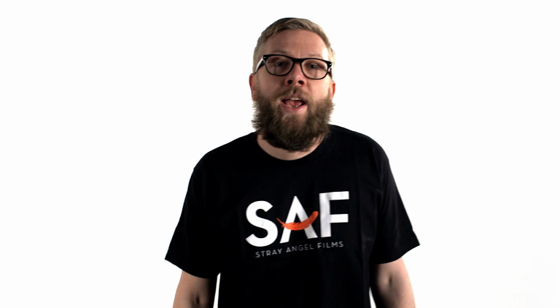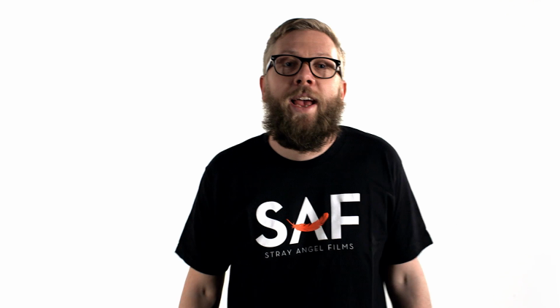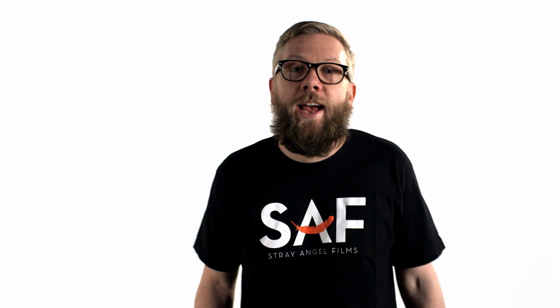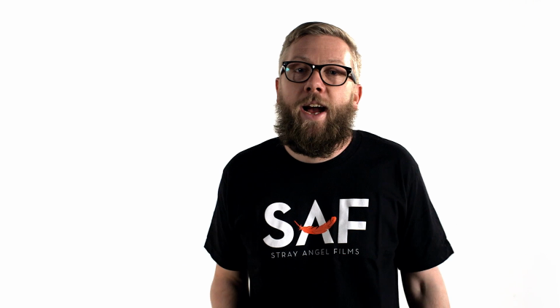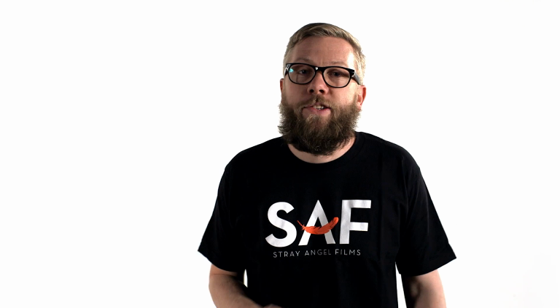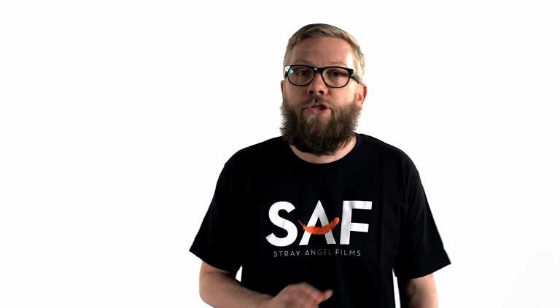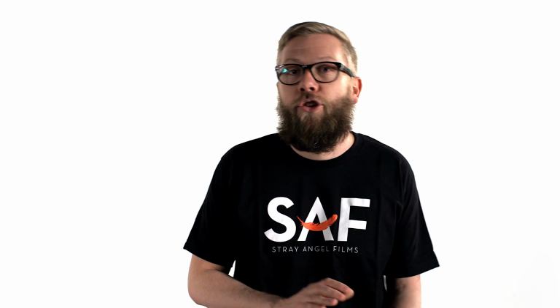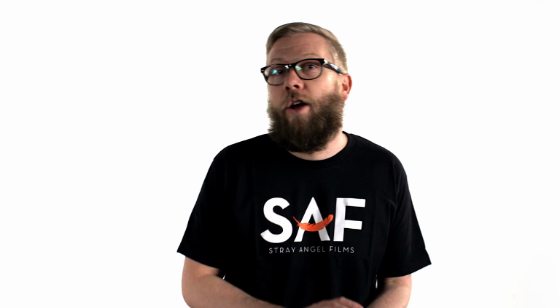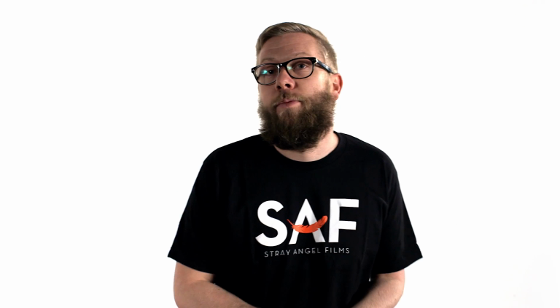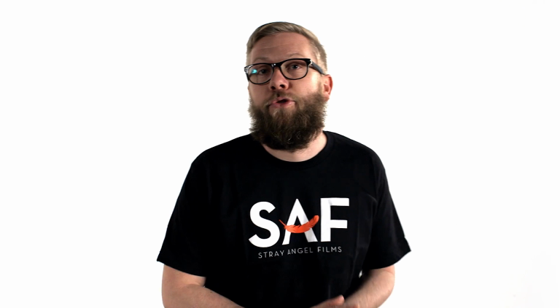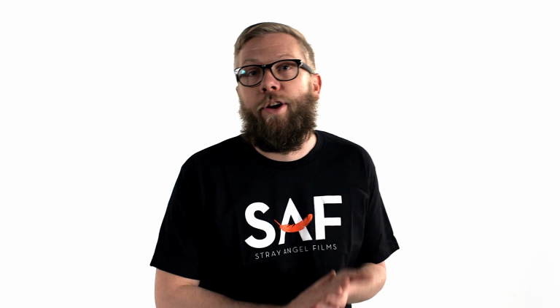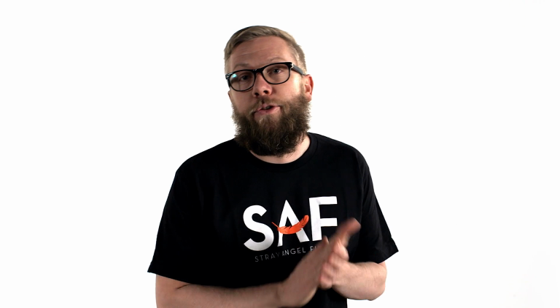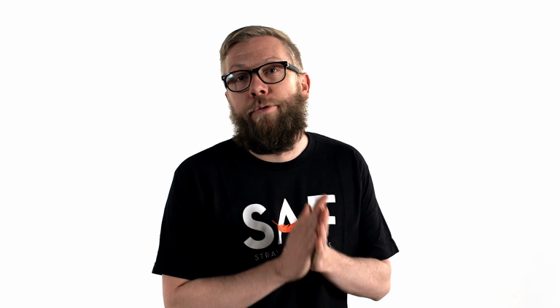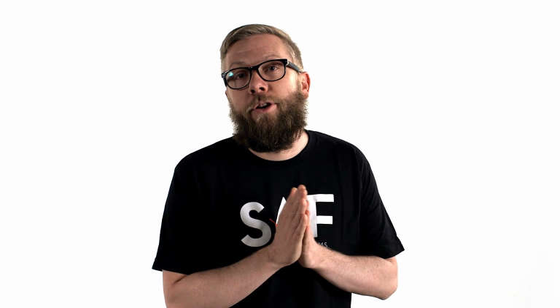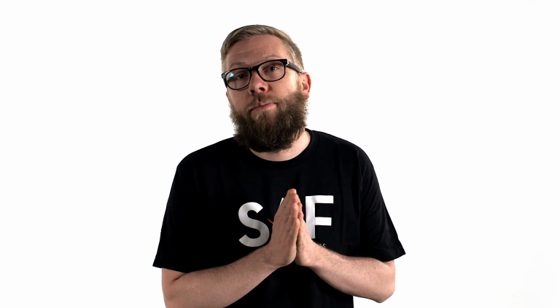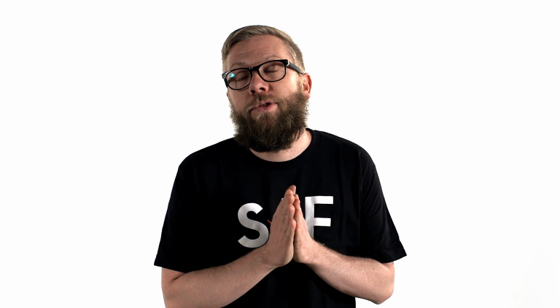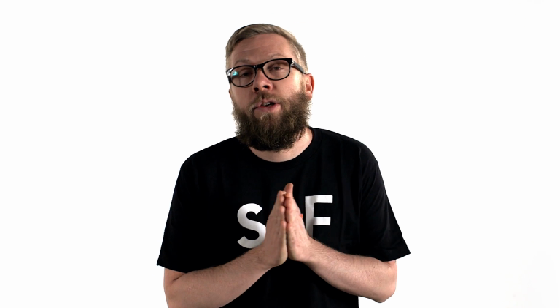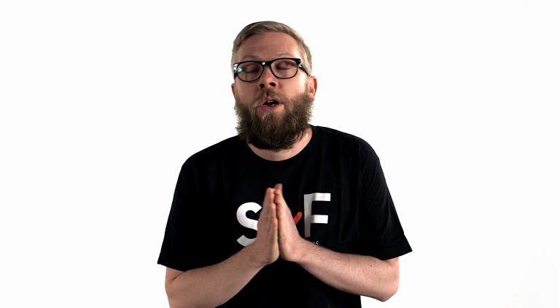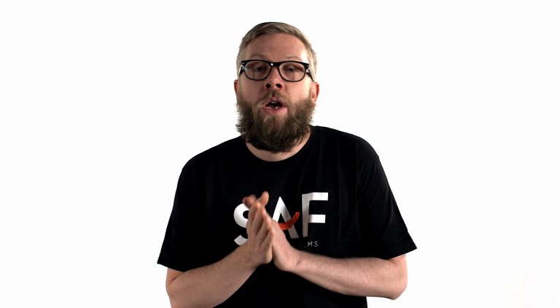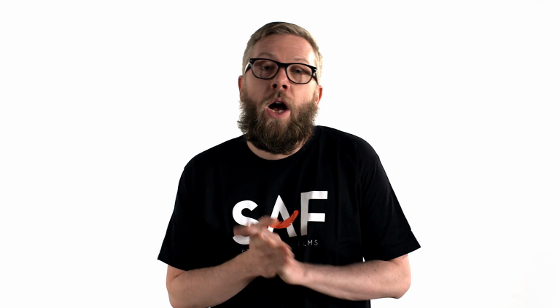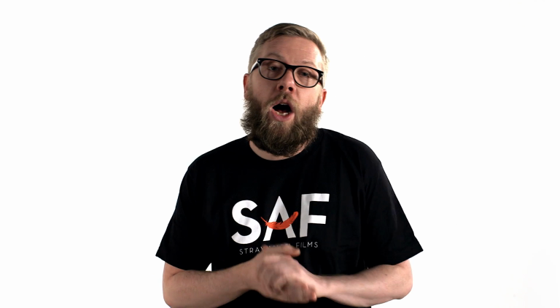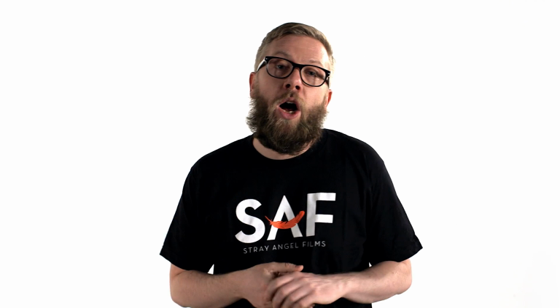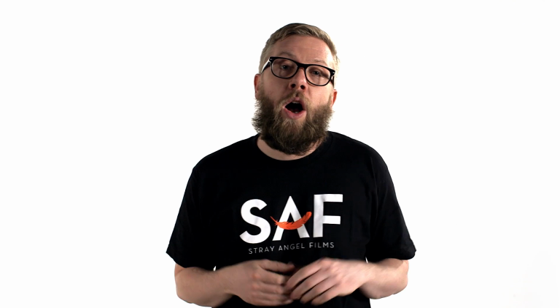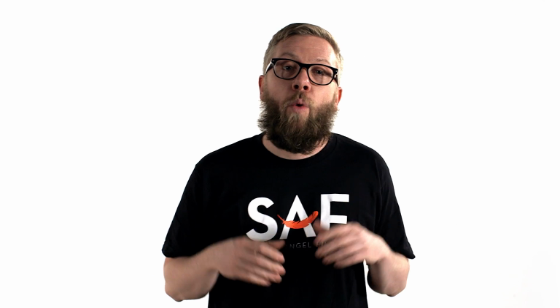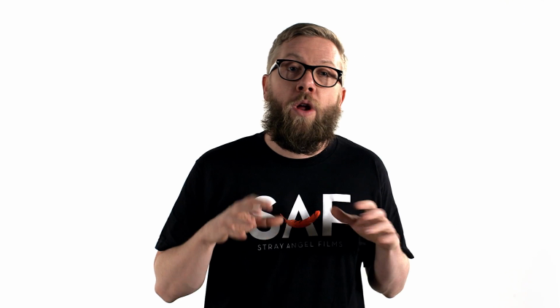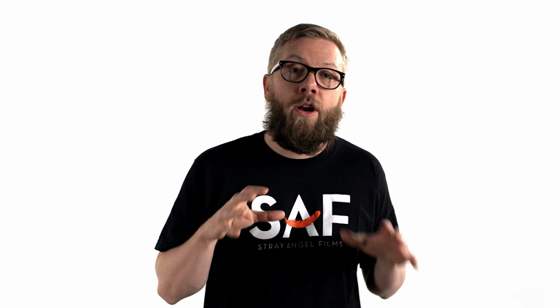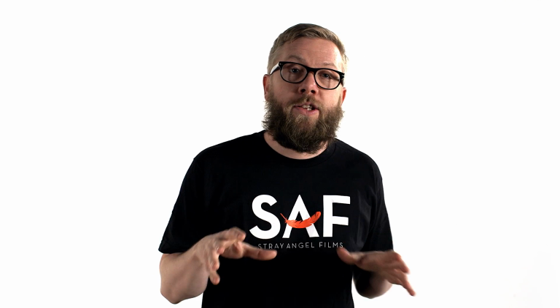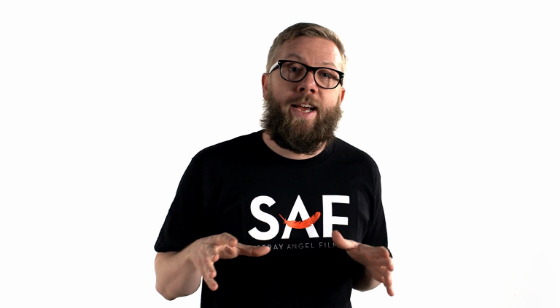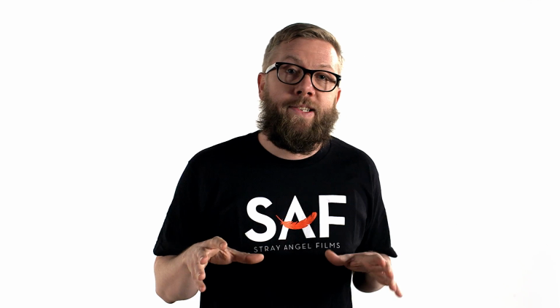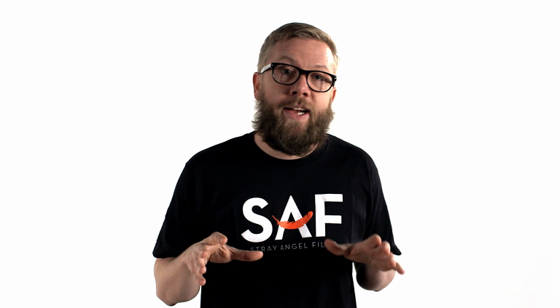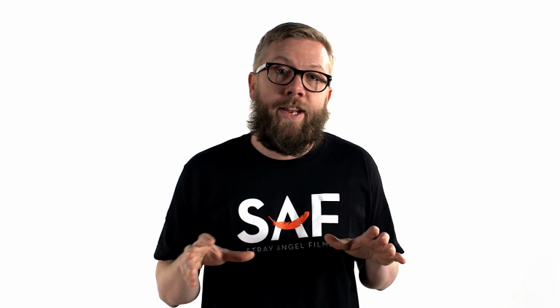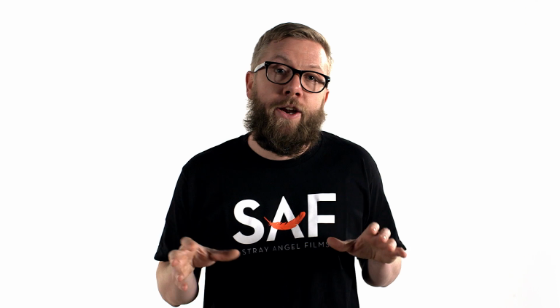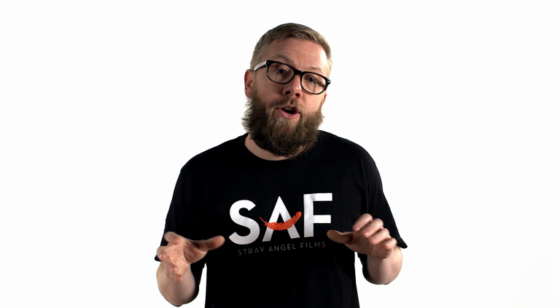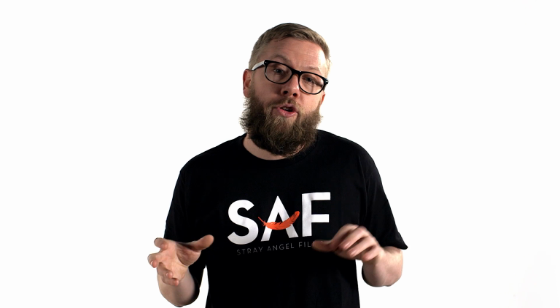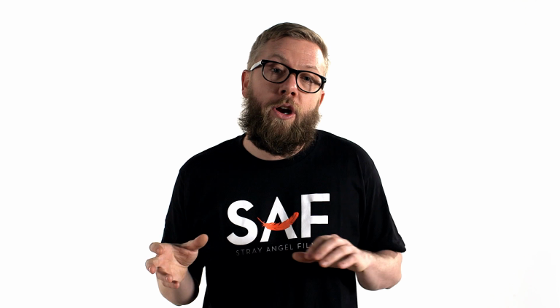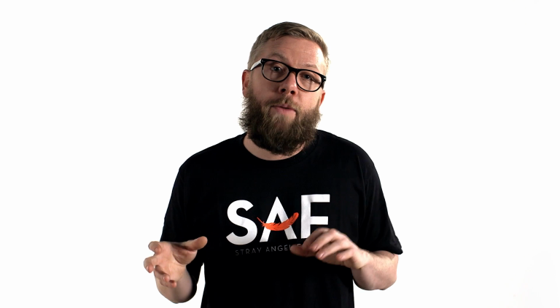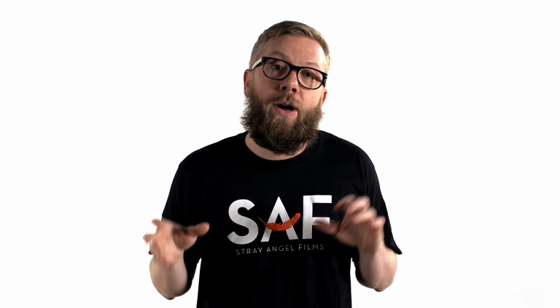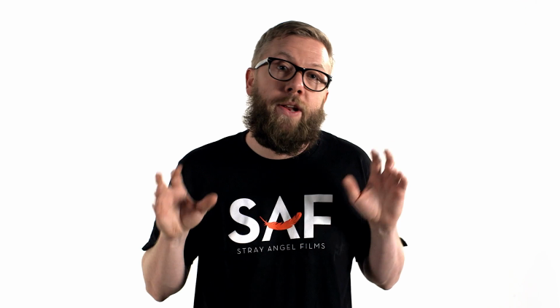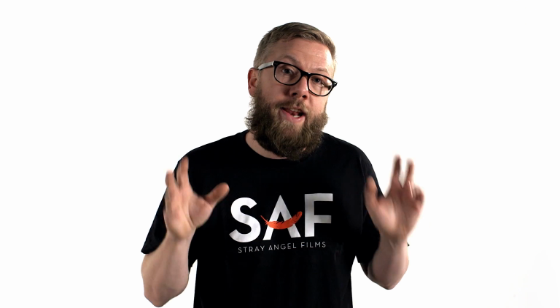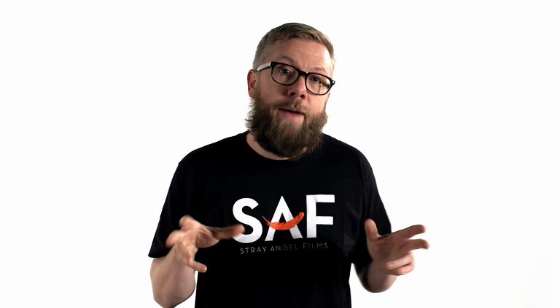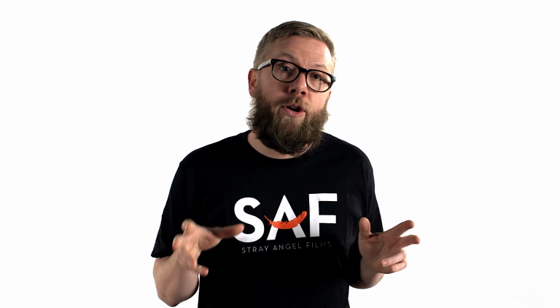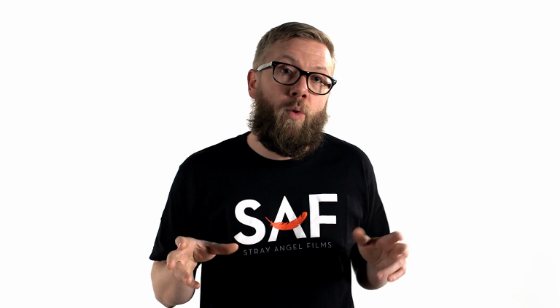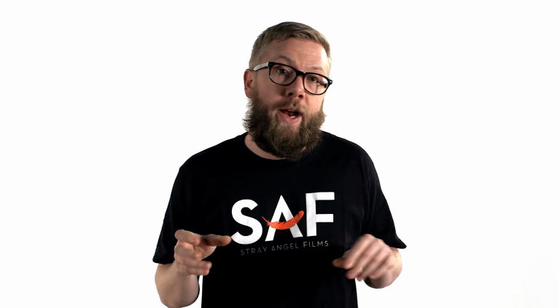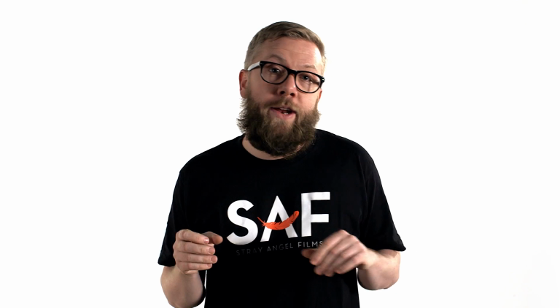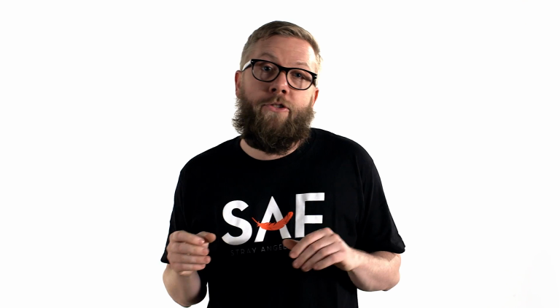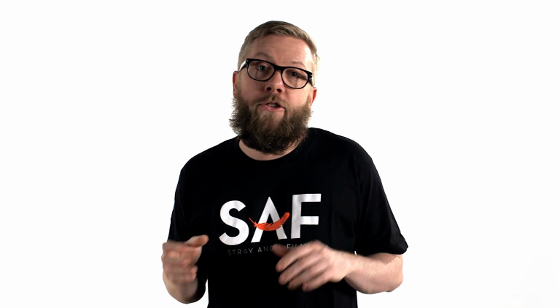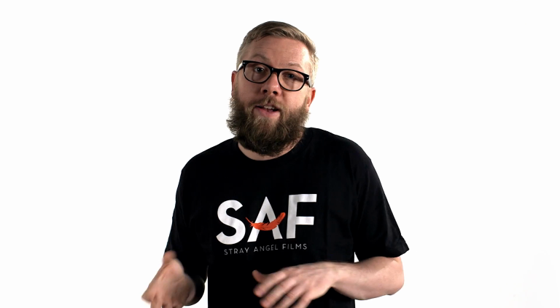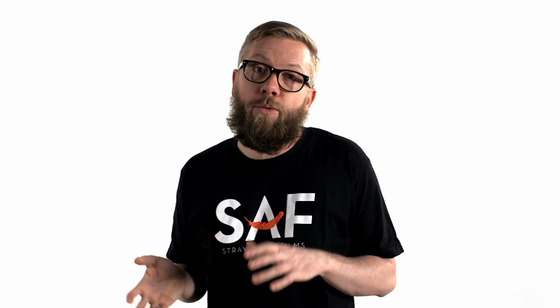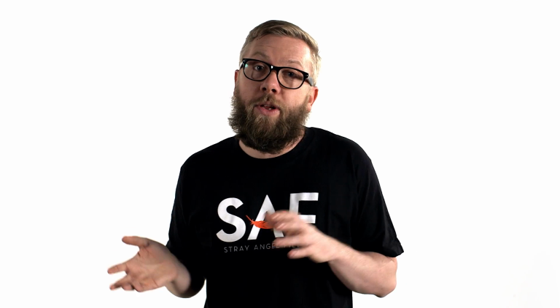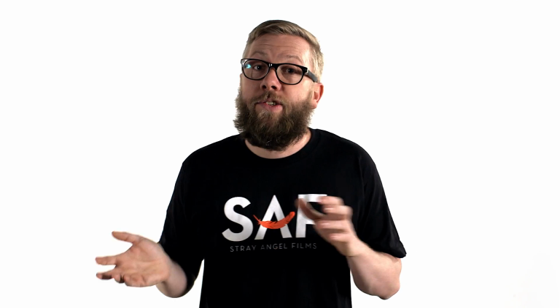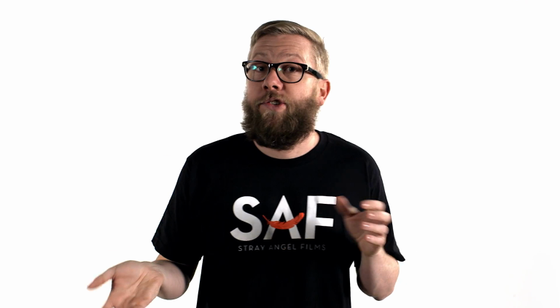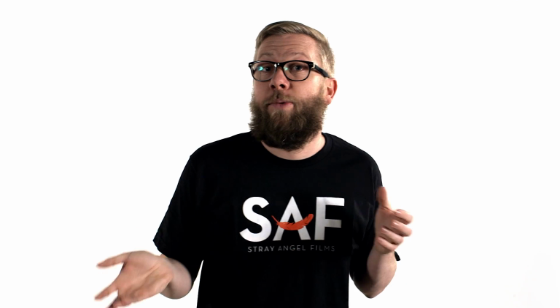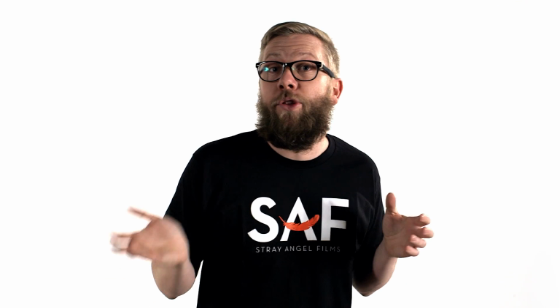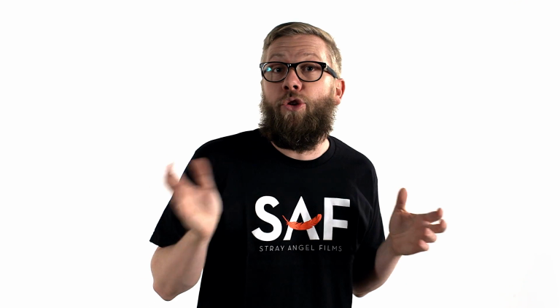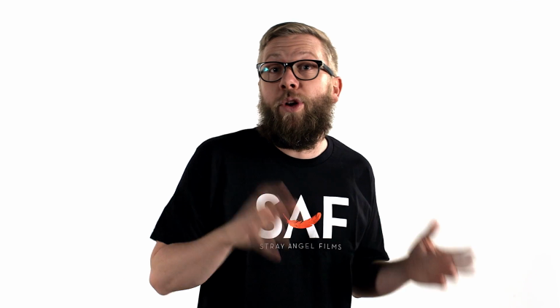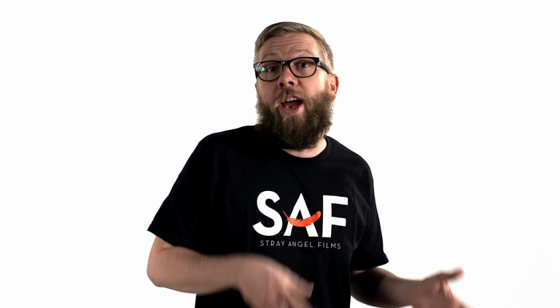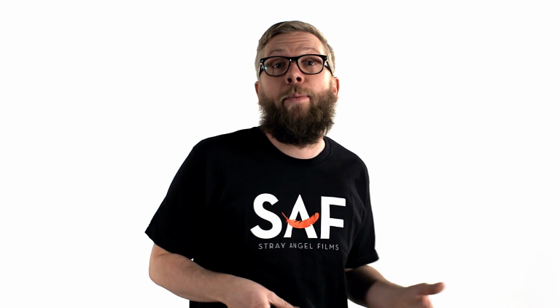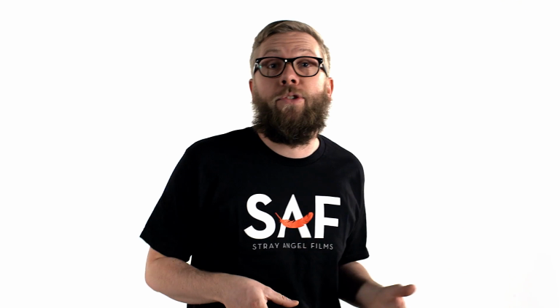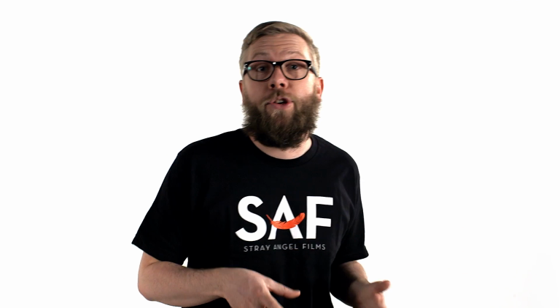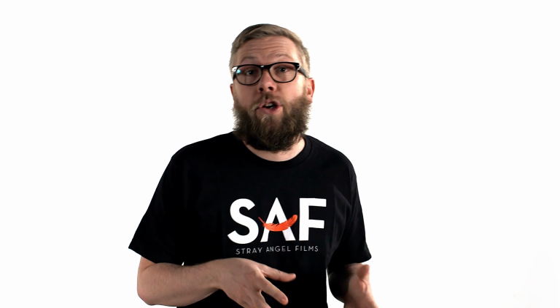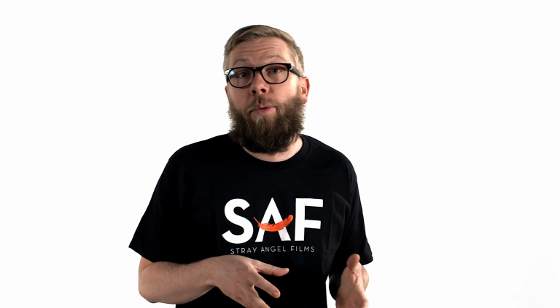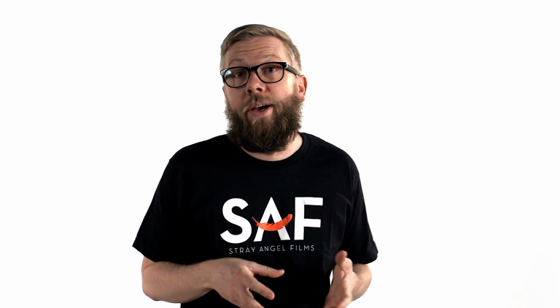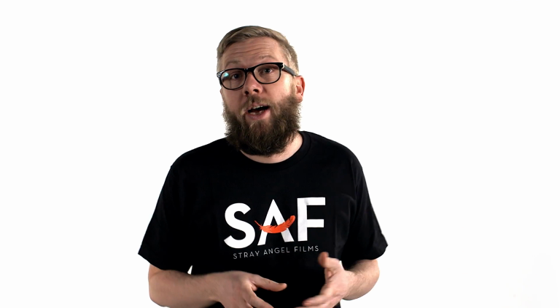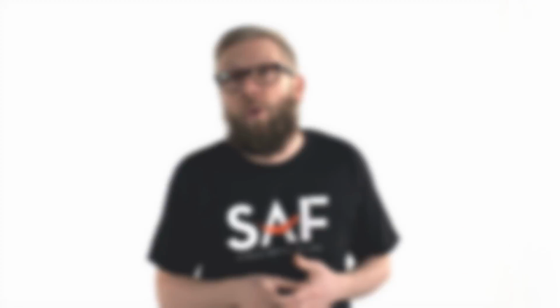Hey guys, it's Josh from Strangital Films. I wanted to take a second here to talk about dynamic range as it relates to some of the new cameras that are coming out.